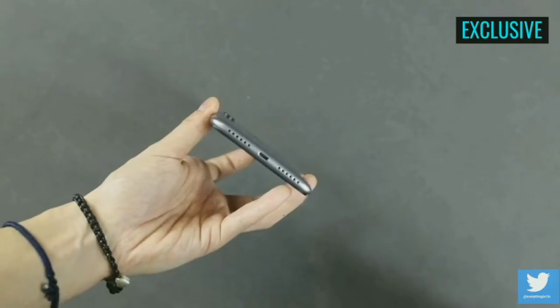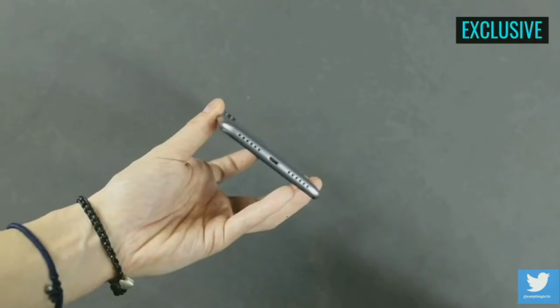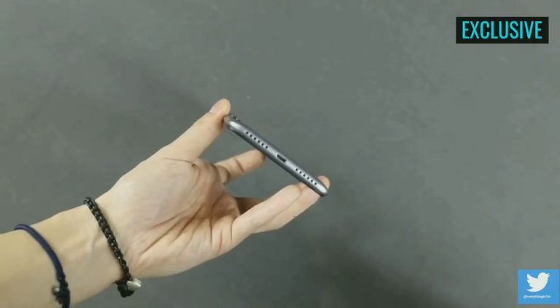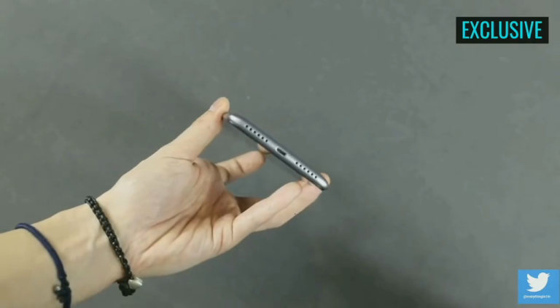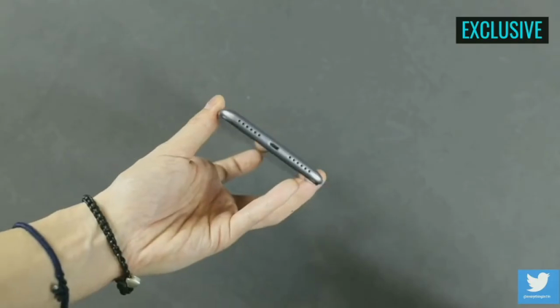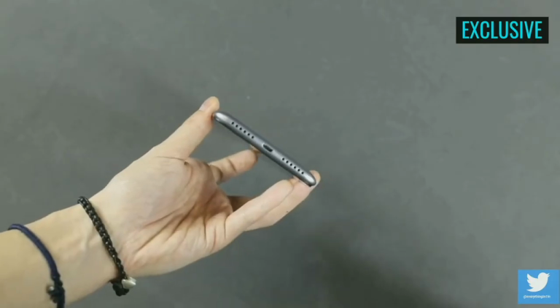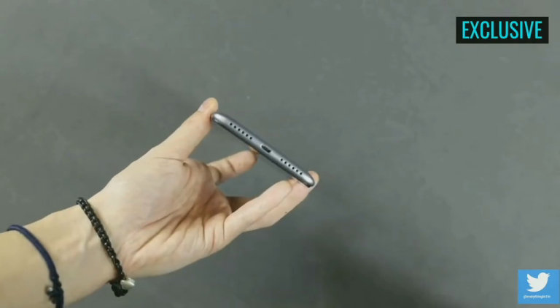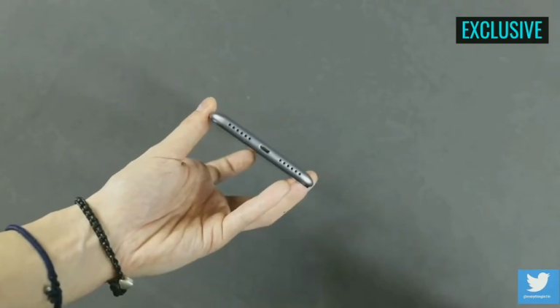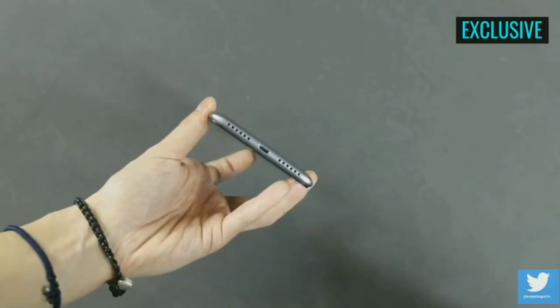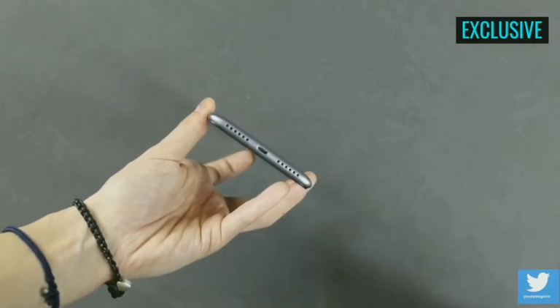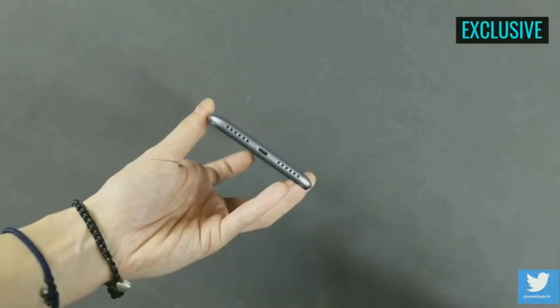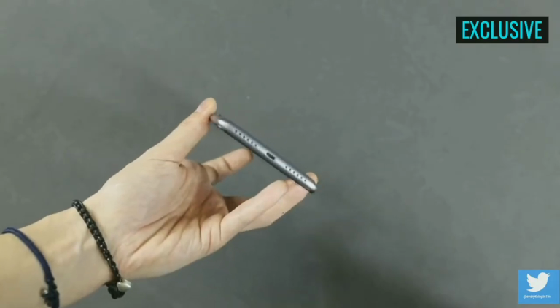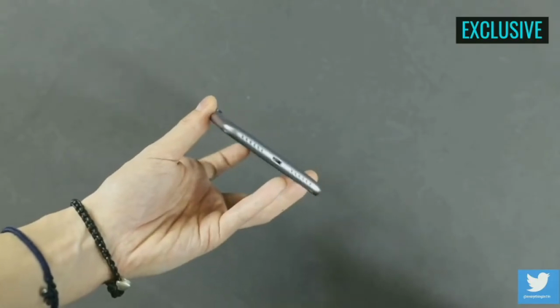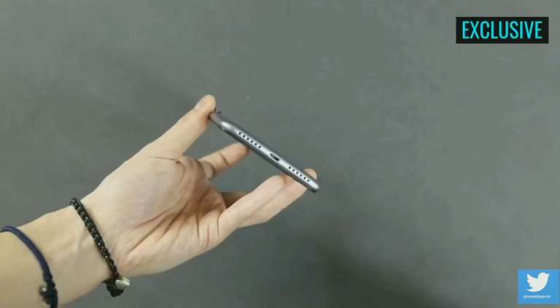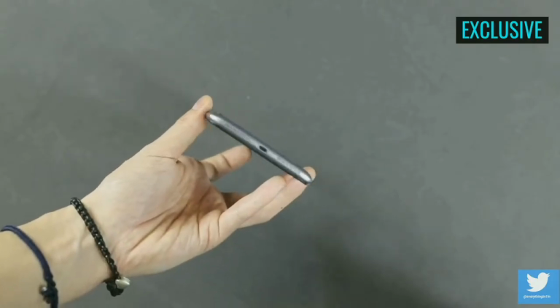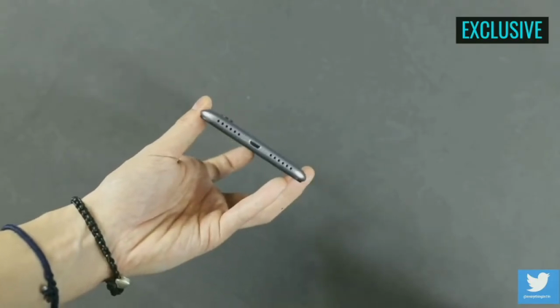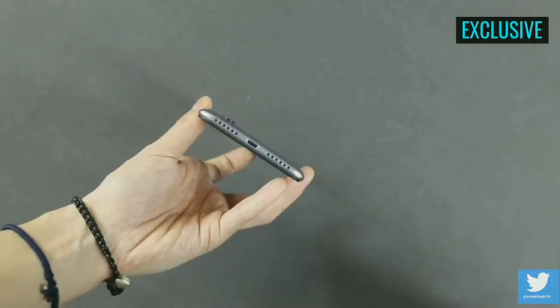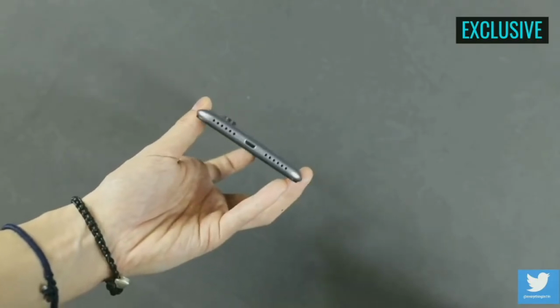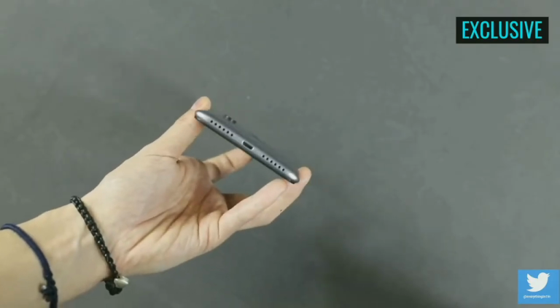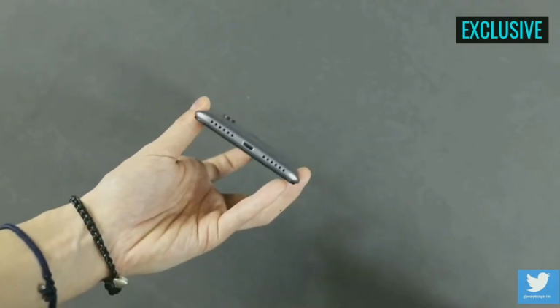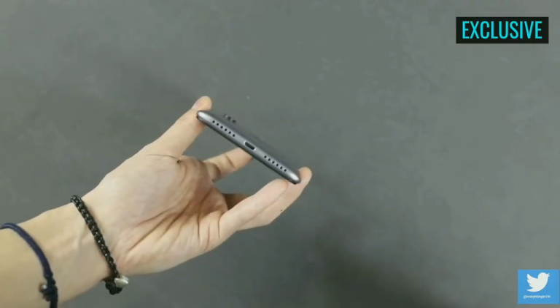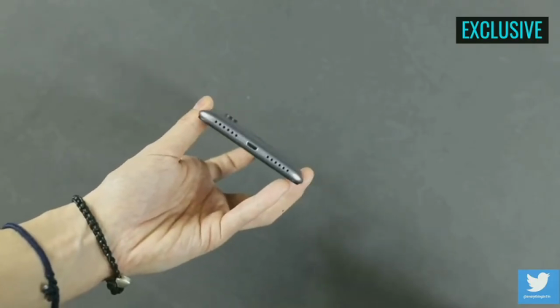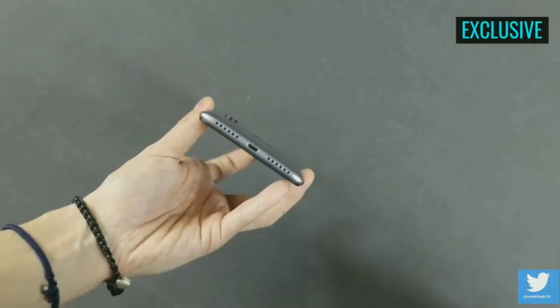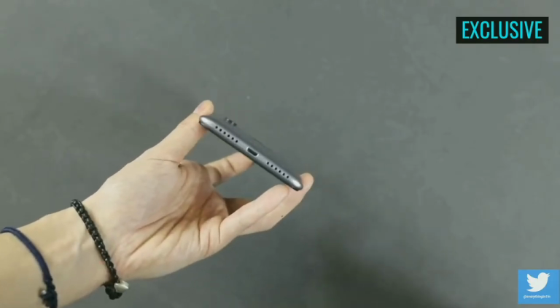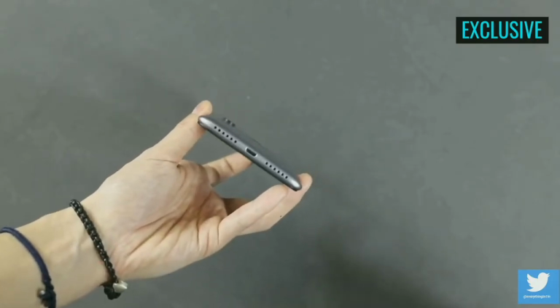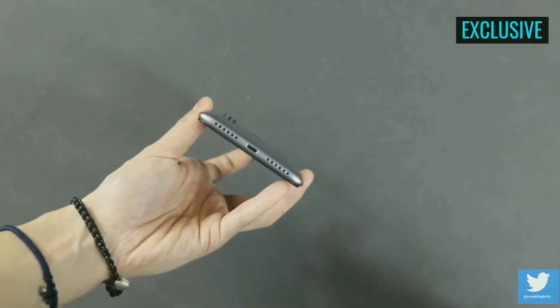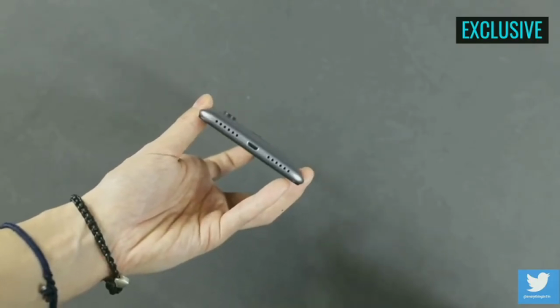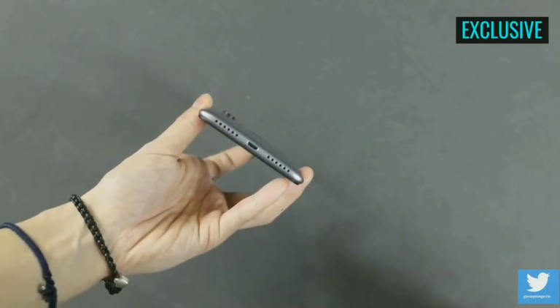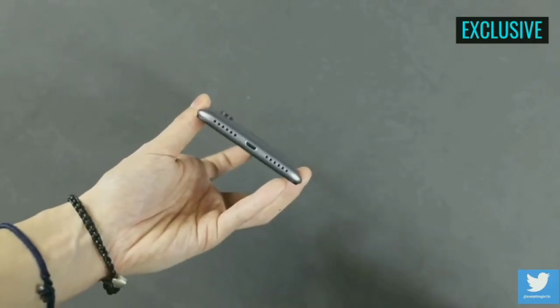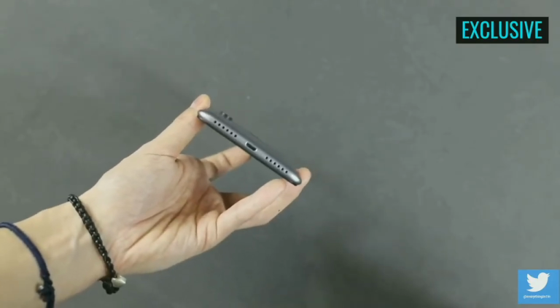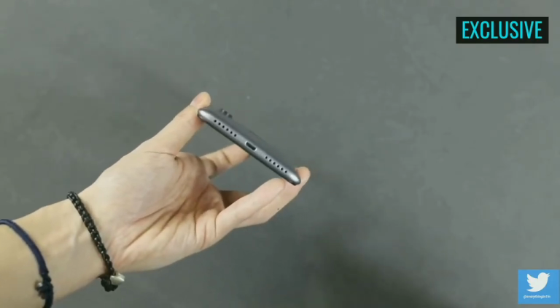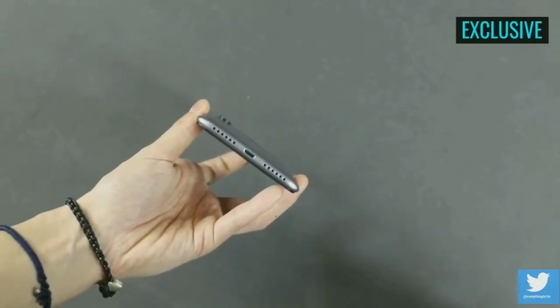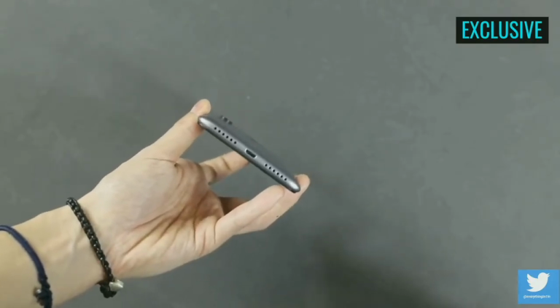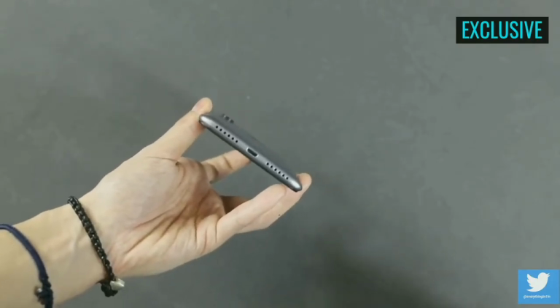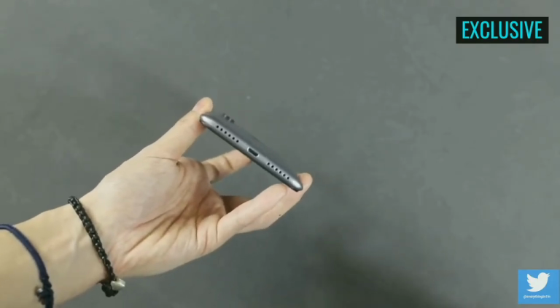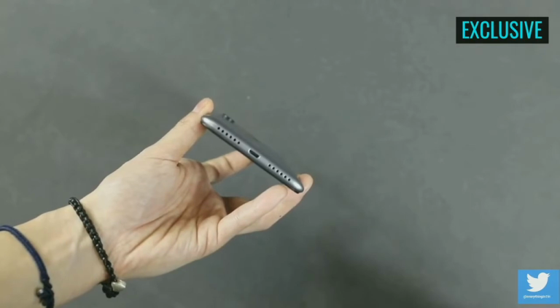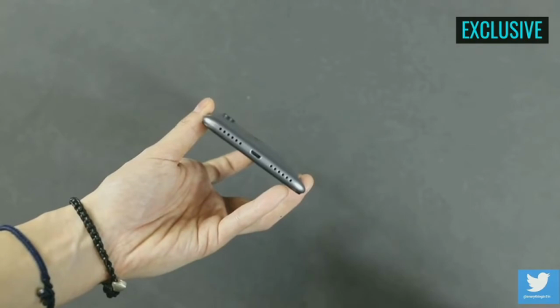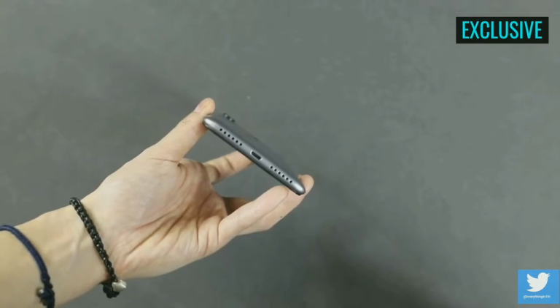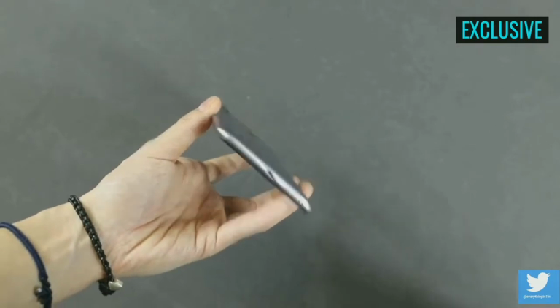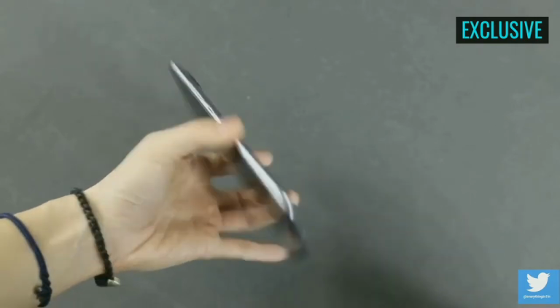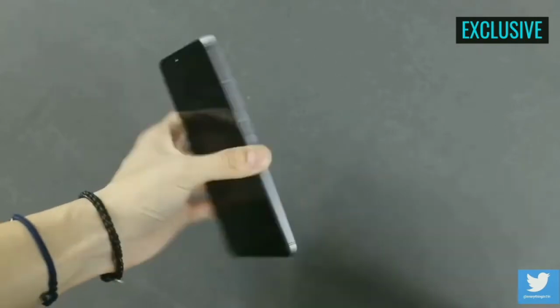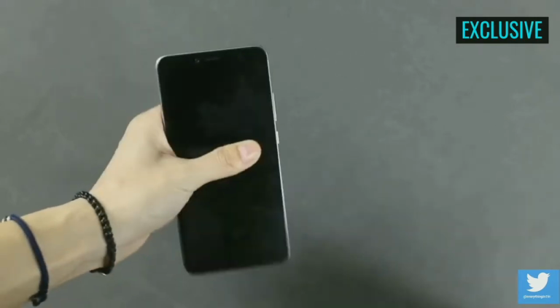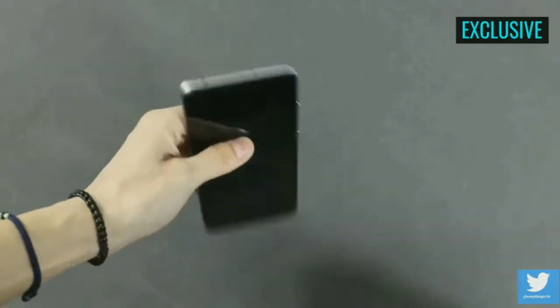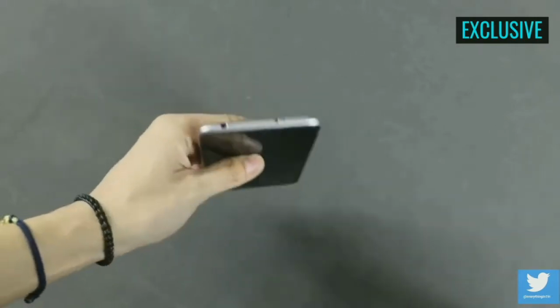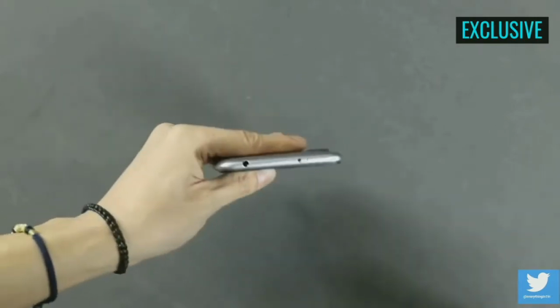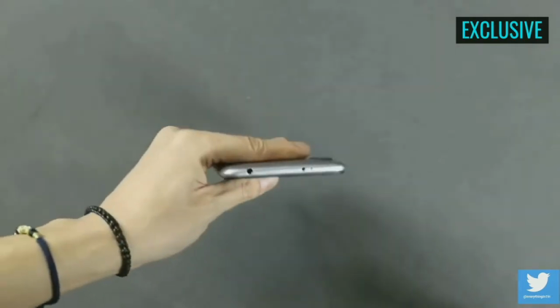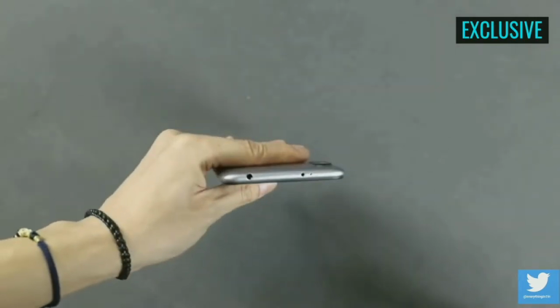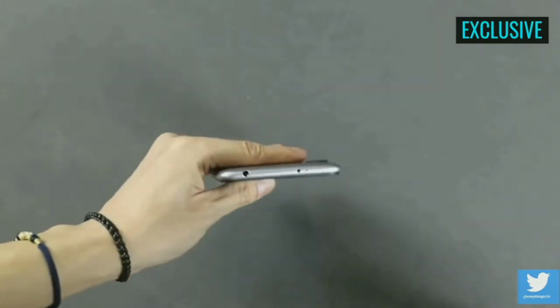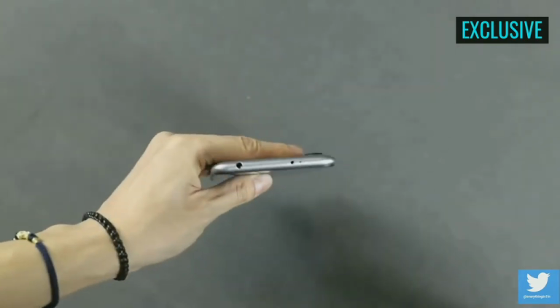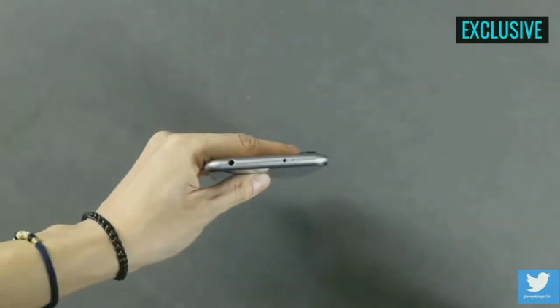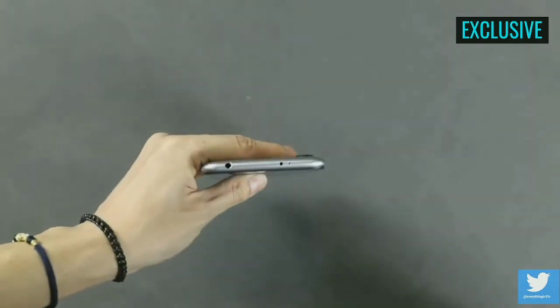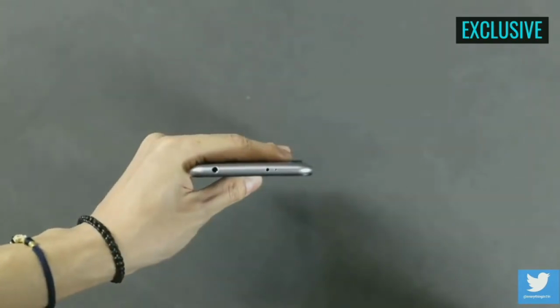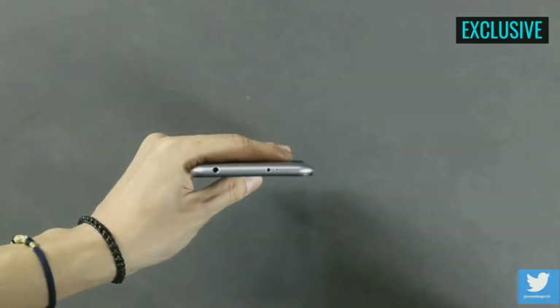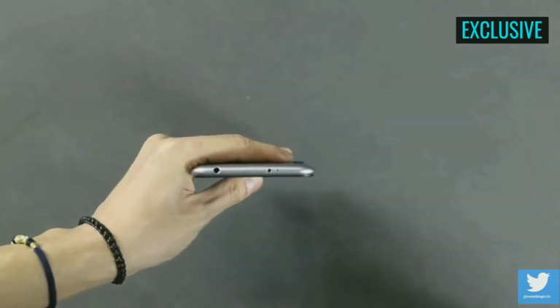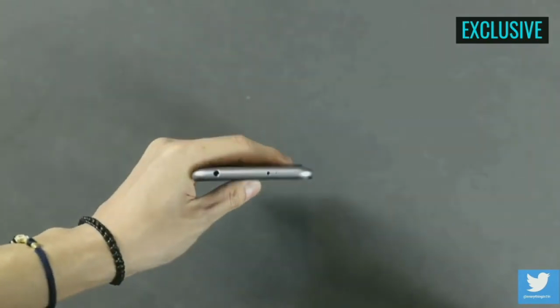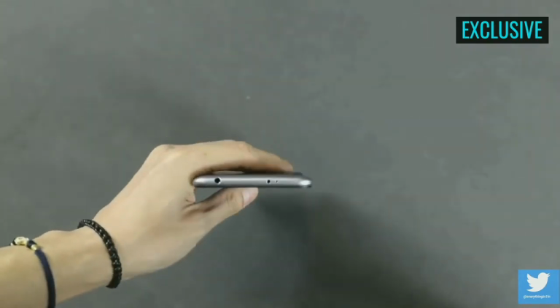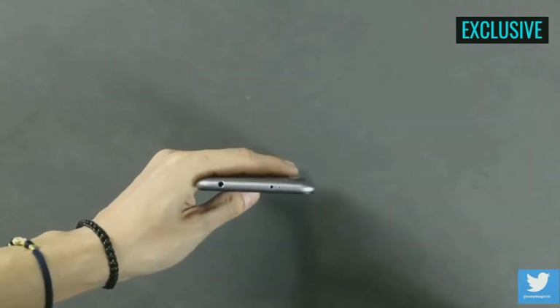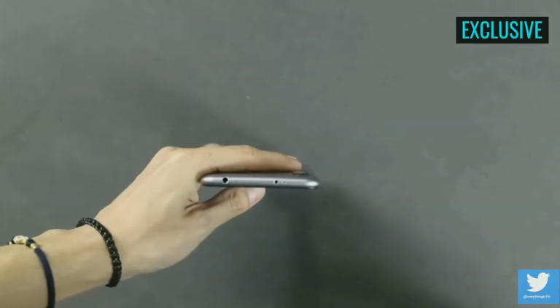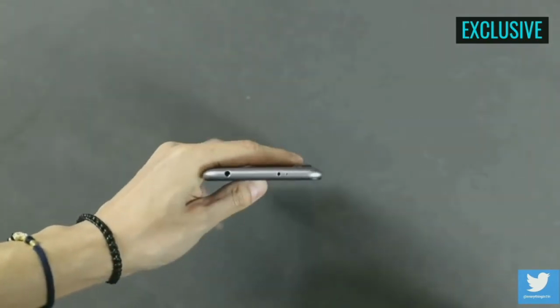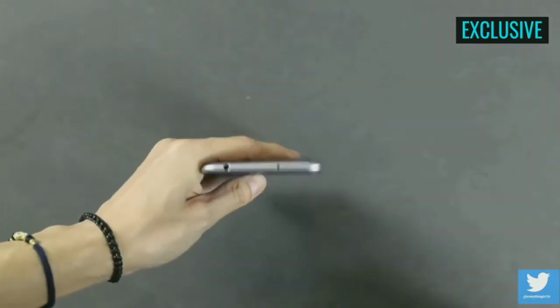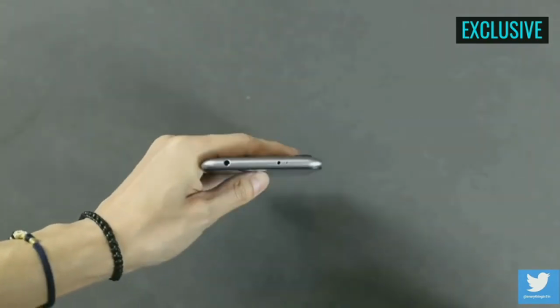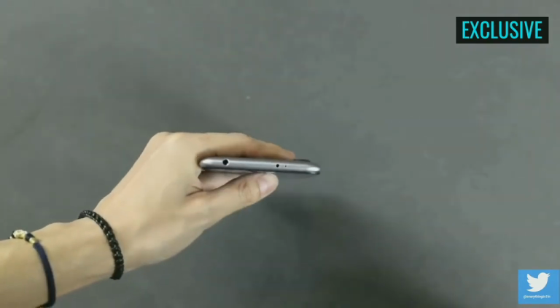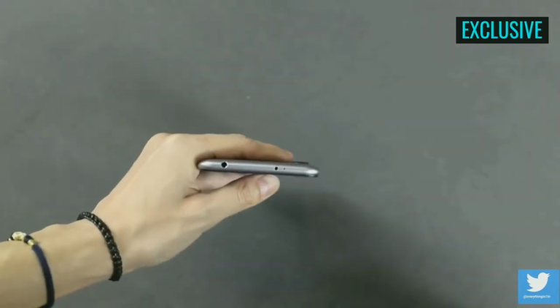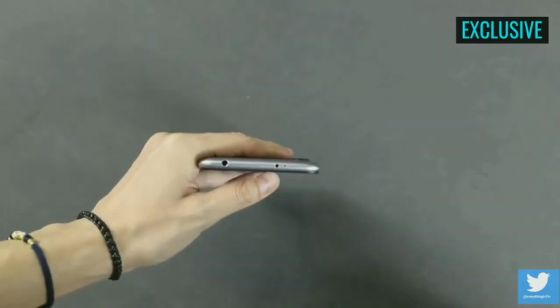The phone comes with dual speakers at the bottom, along with a micro USB port. At the top, there is an infrared sensor along with a 3.5mm headphone jack.